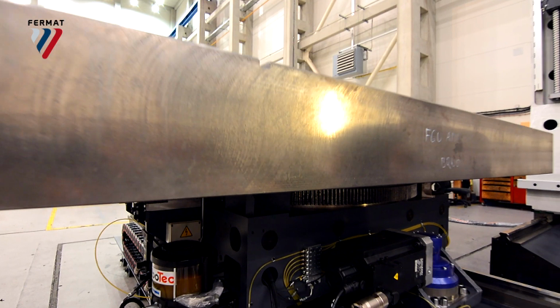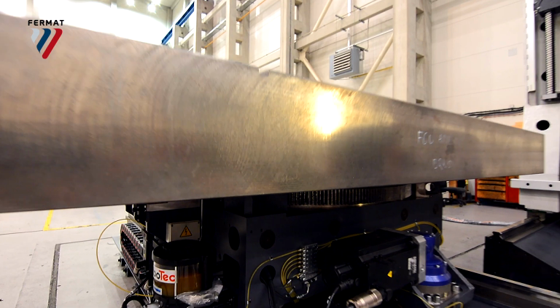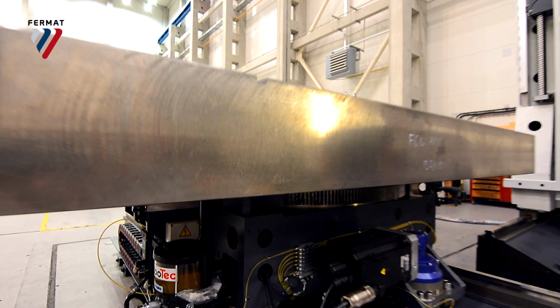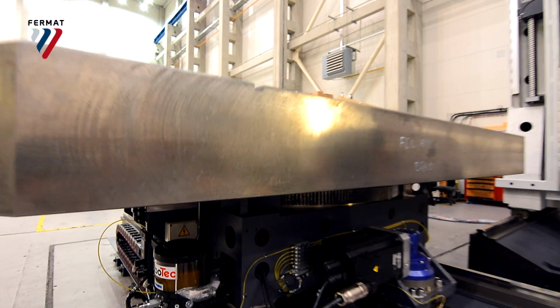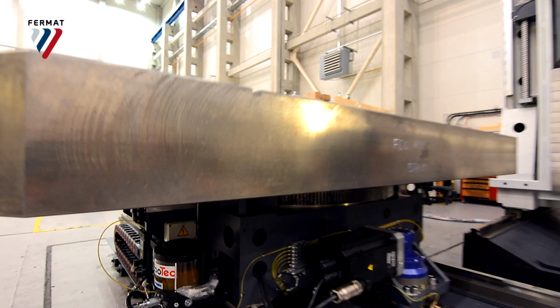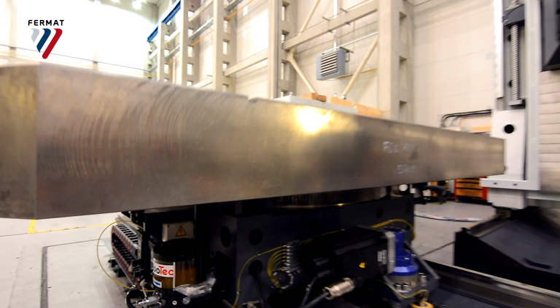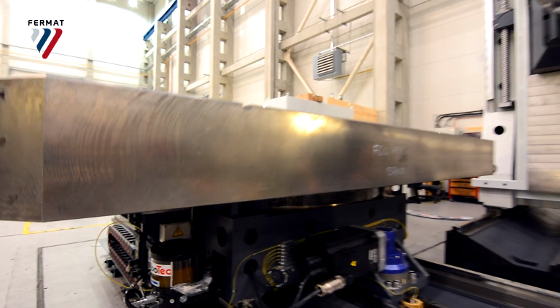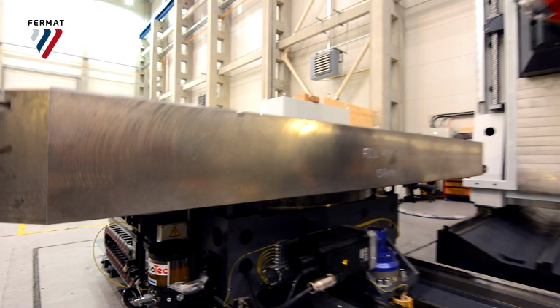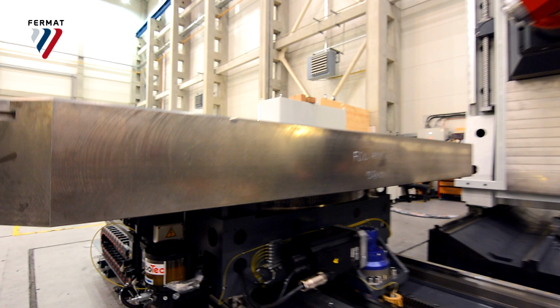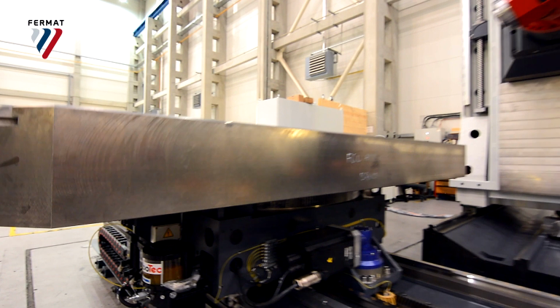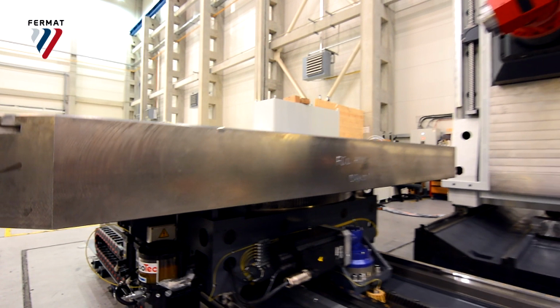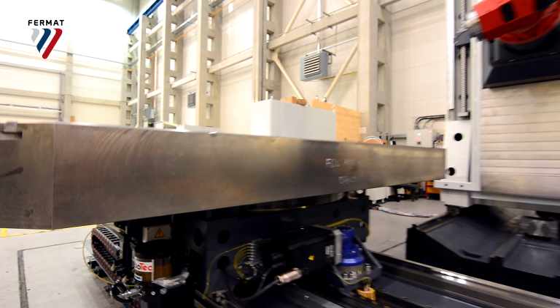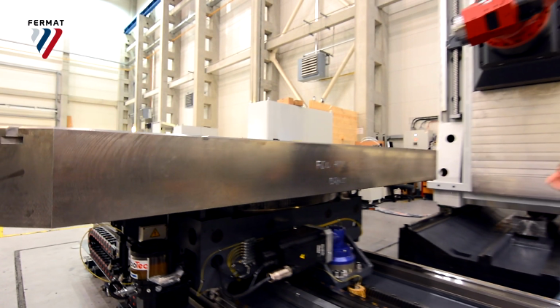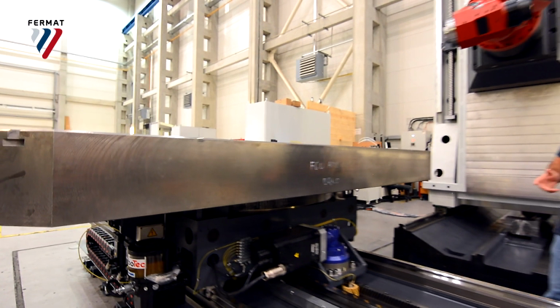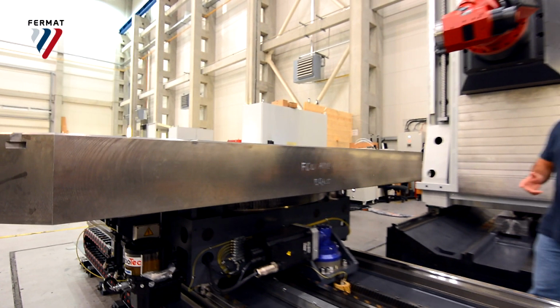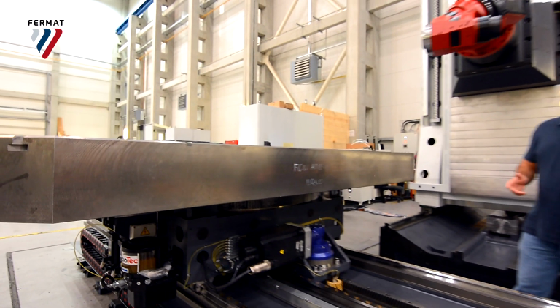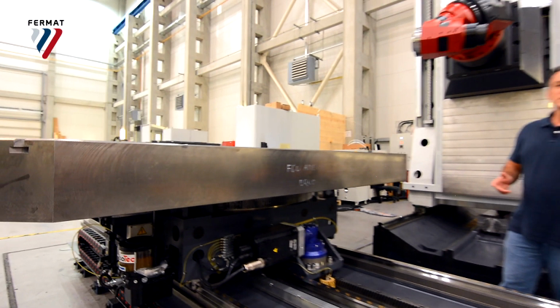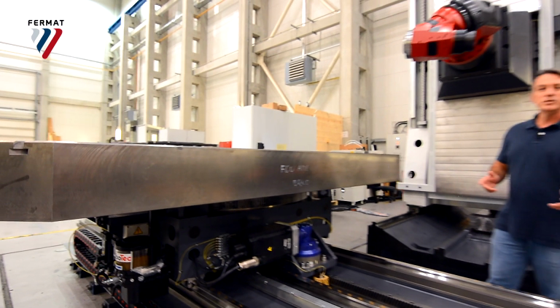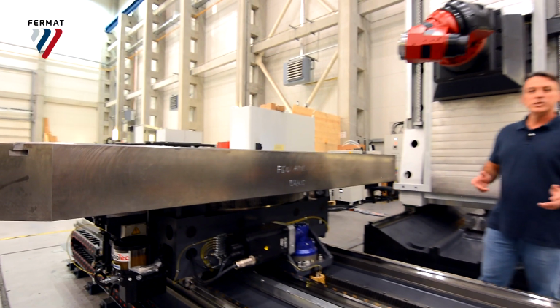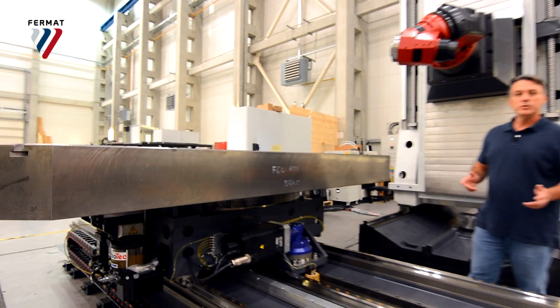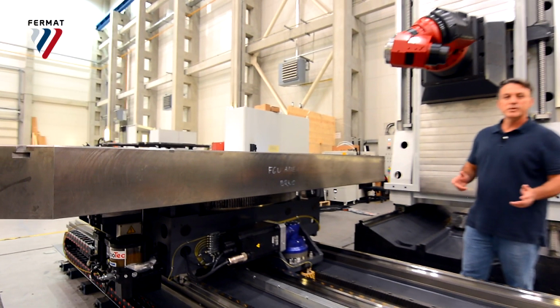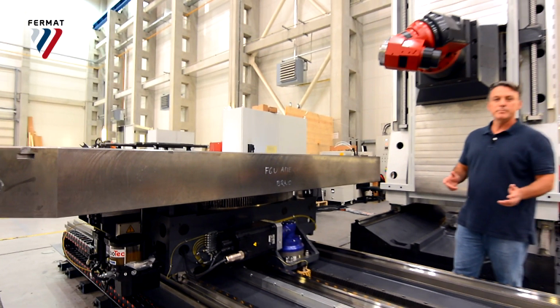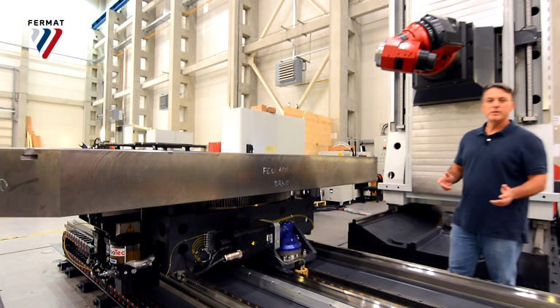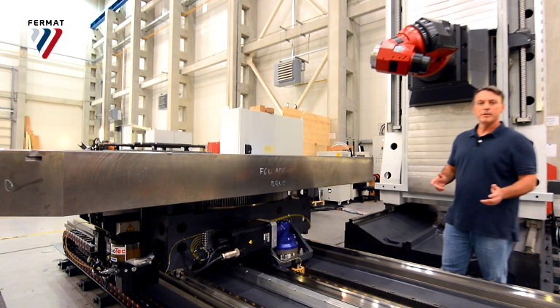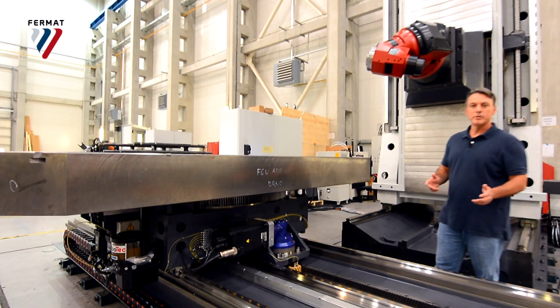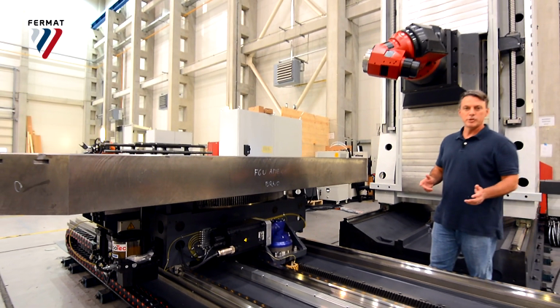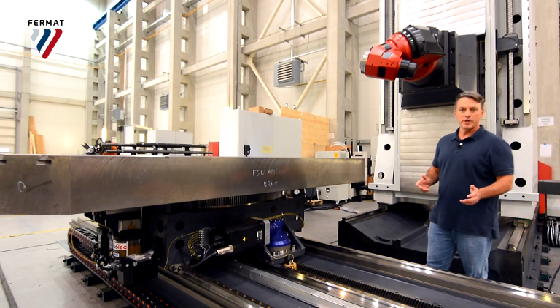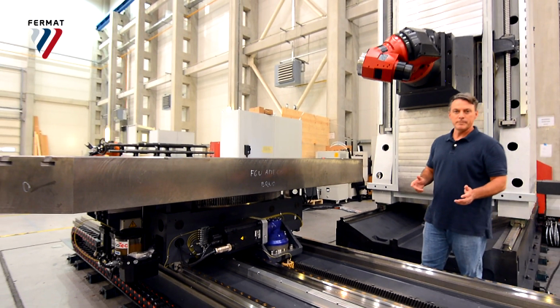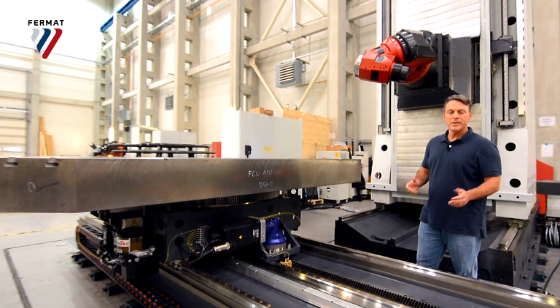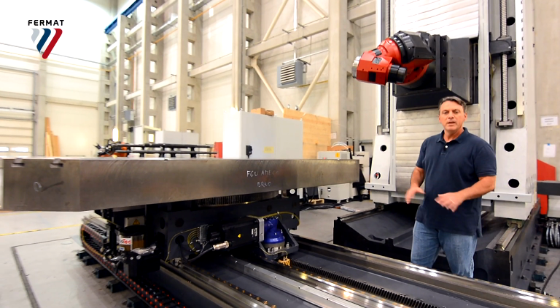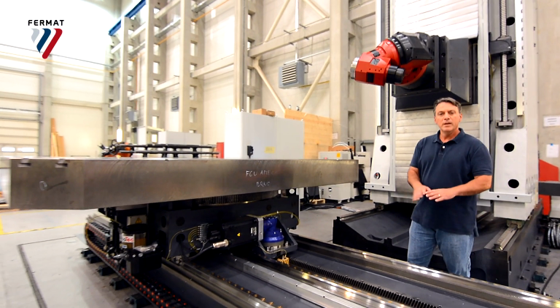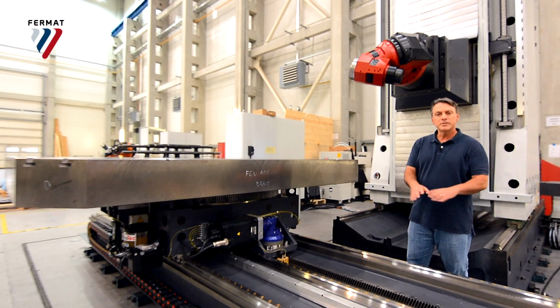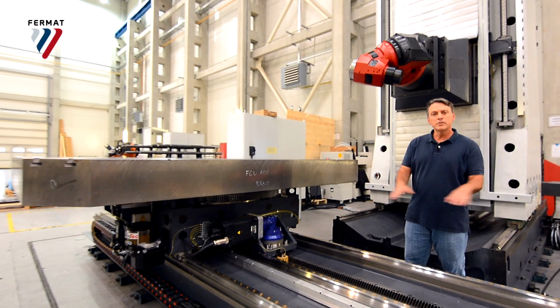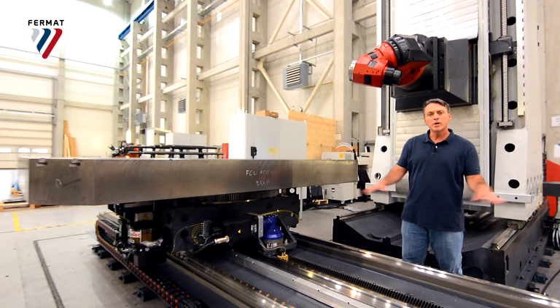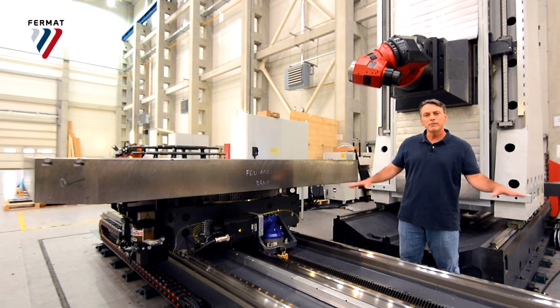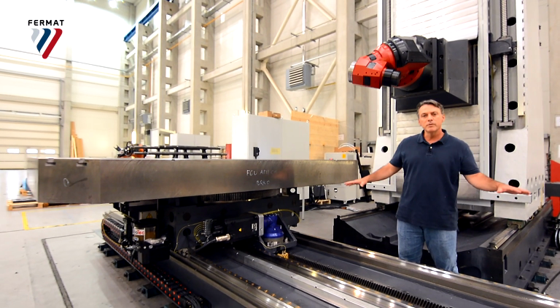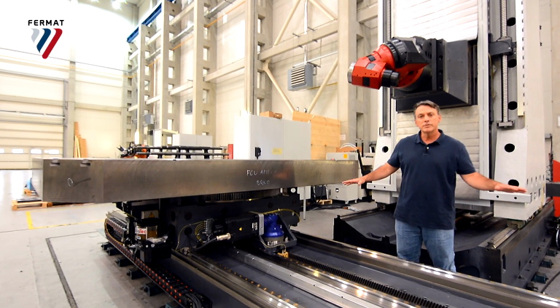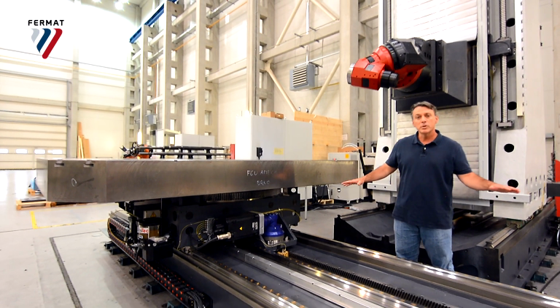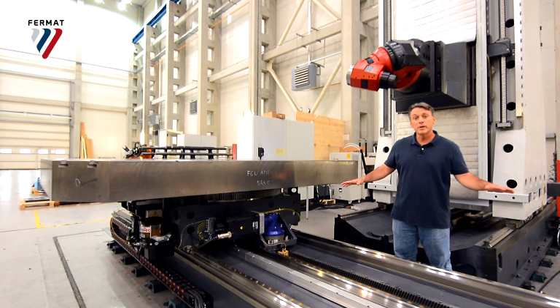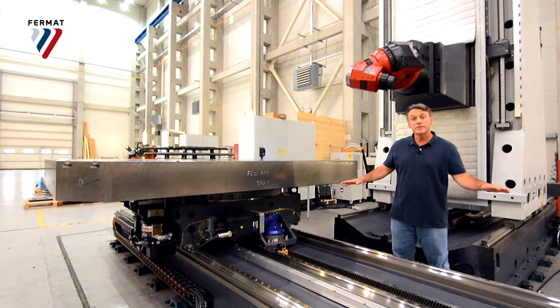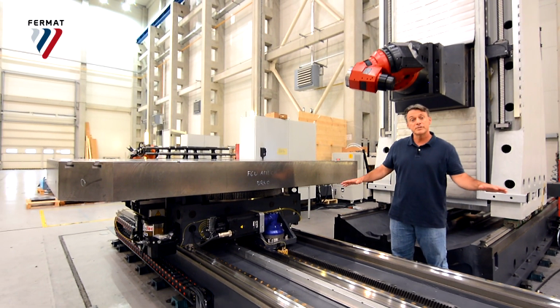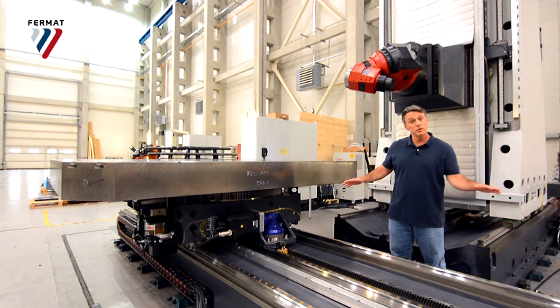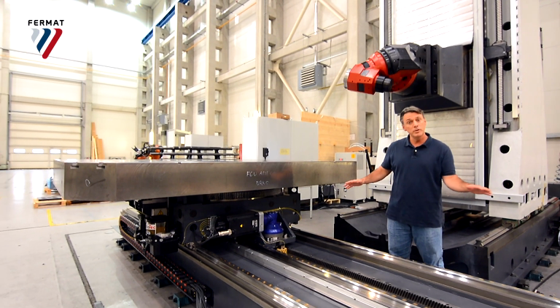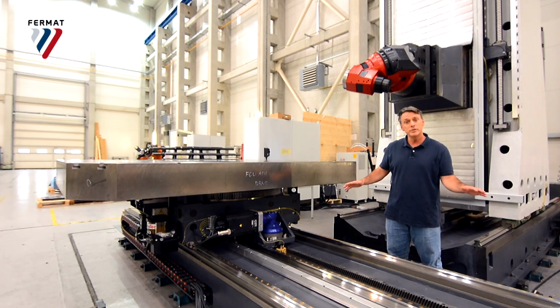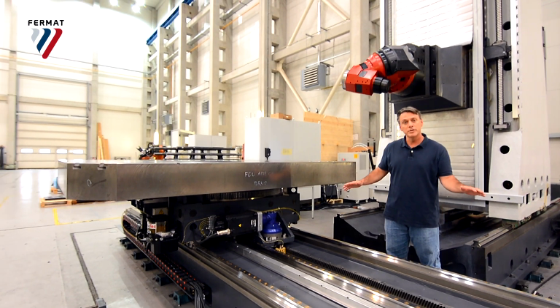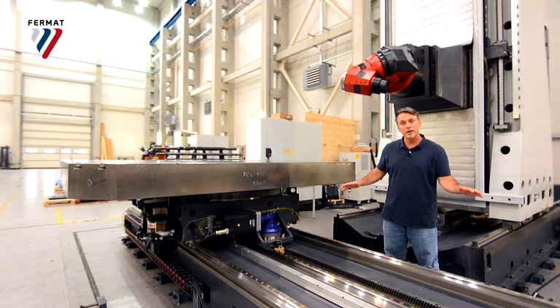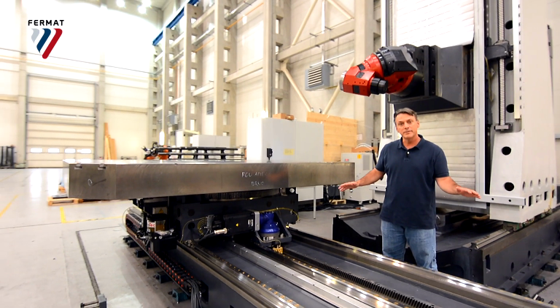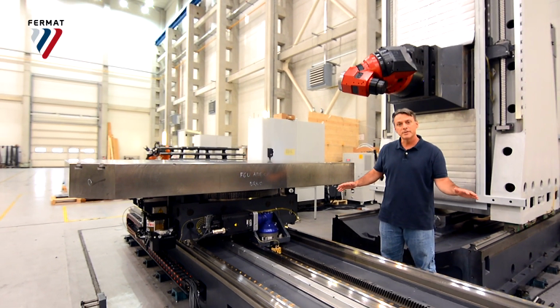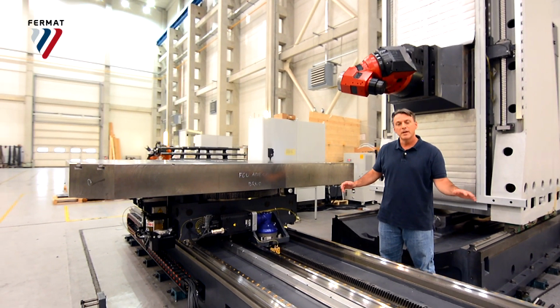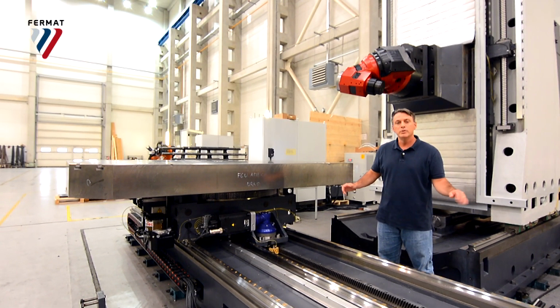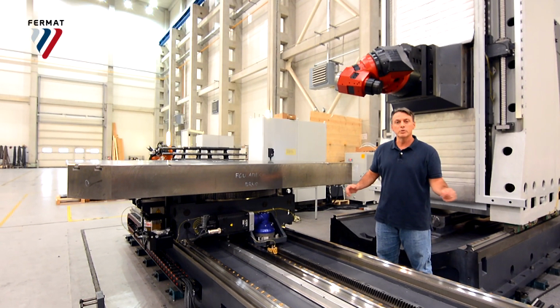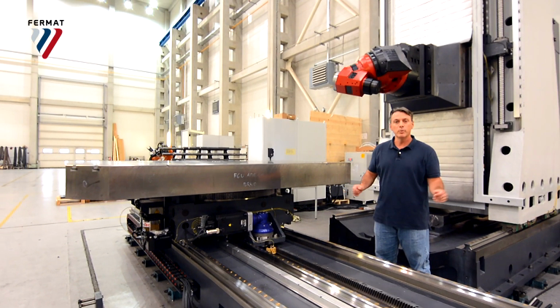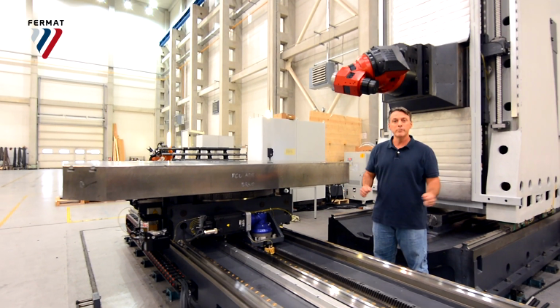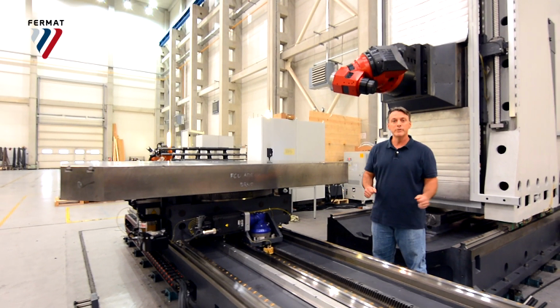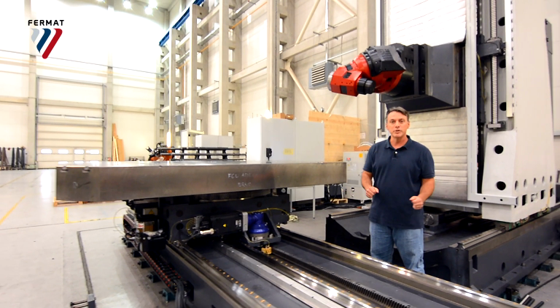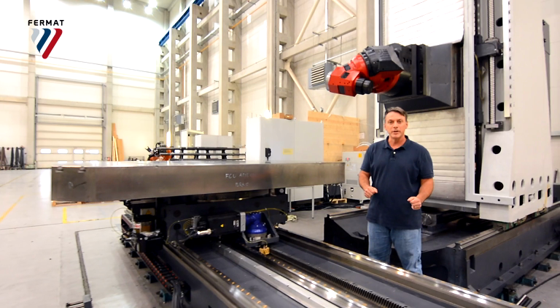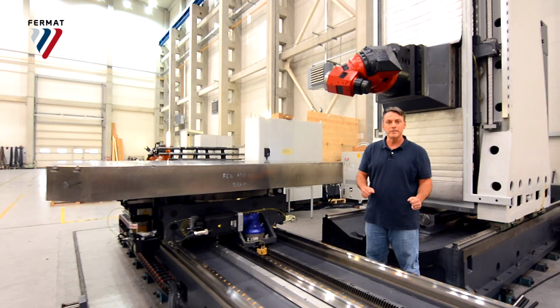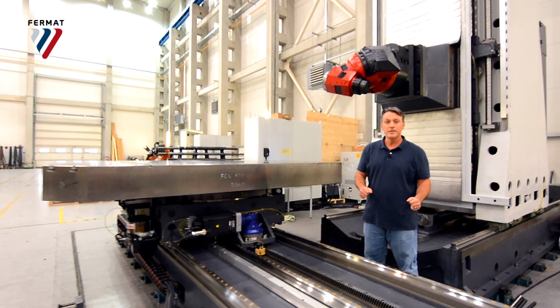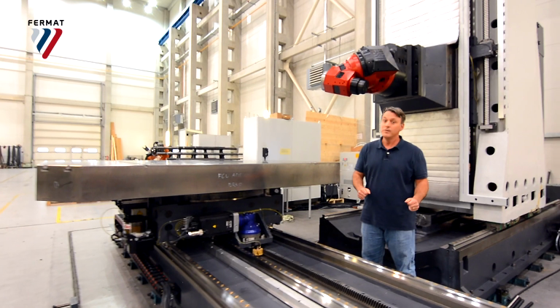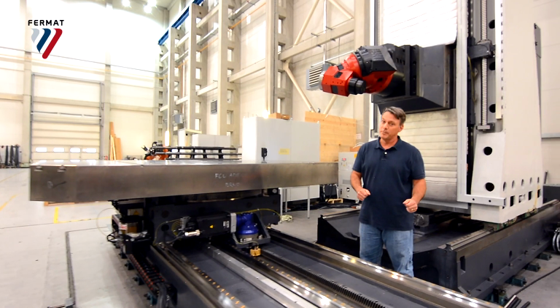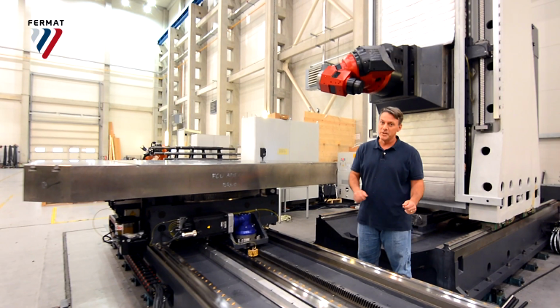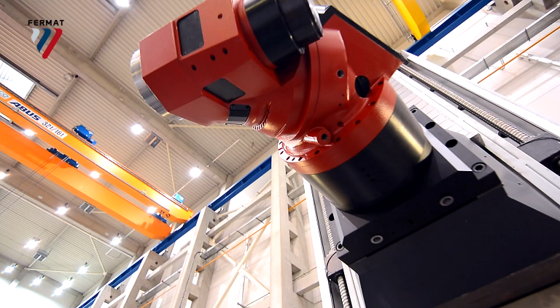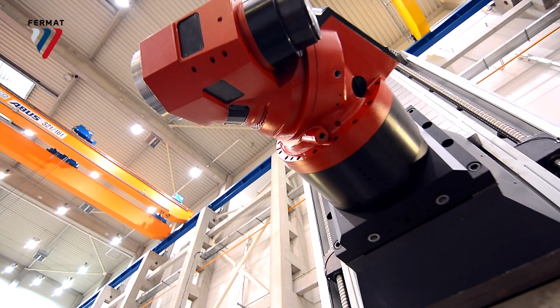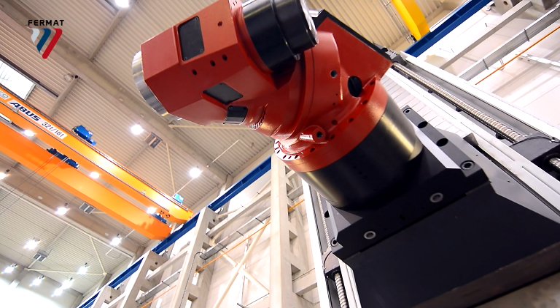This is Fermat's new 5-axis continuous milling machine. It's uncovered, which gives us a unique chance to explore the machine from the inside.